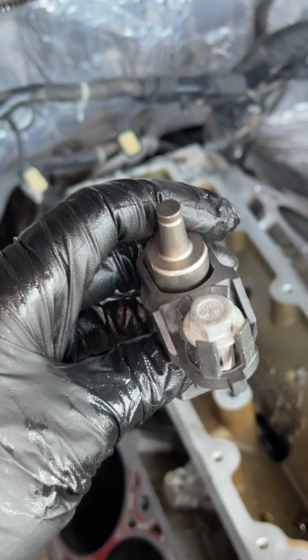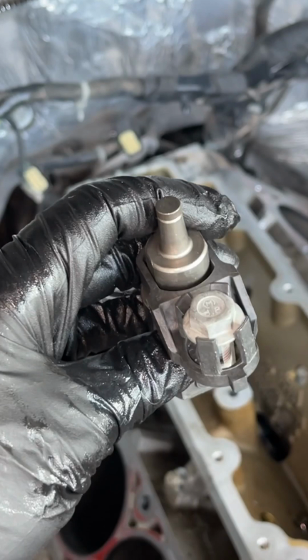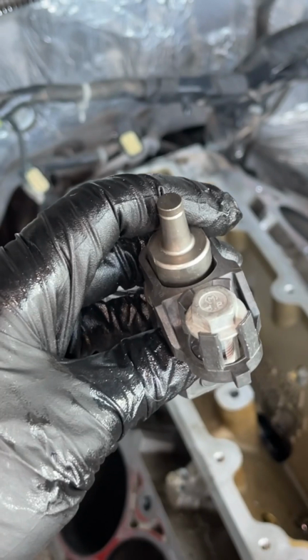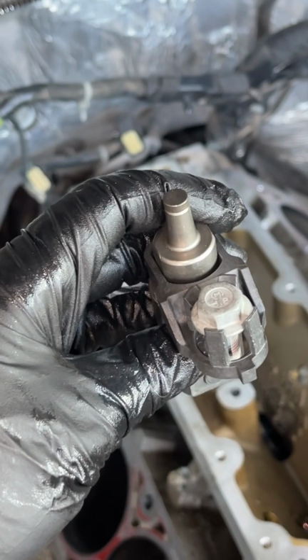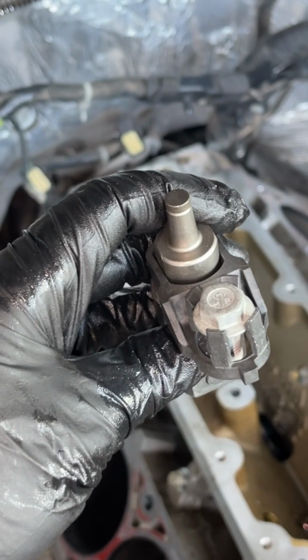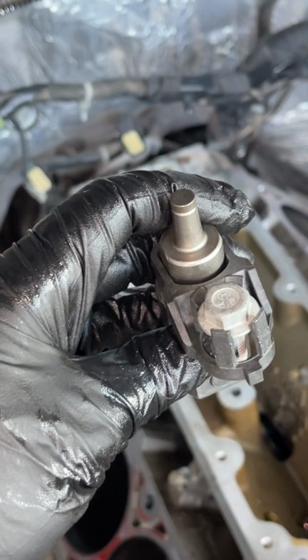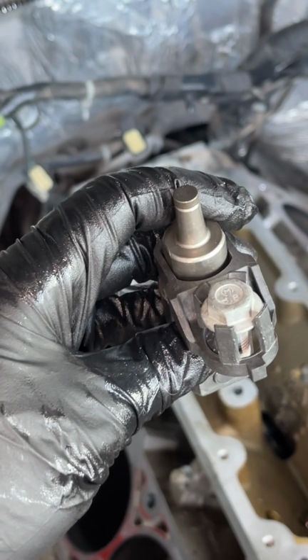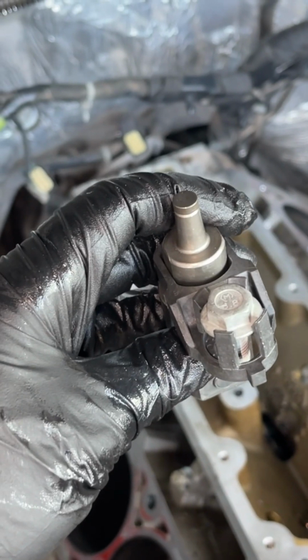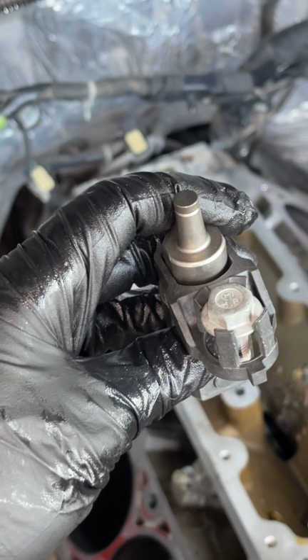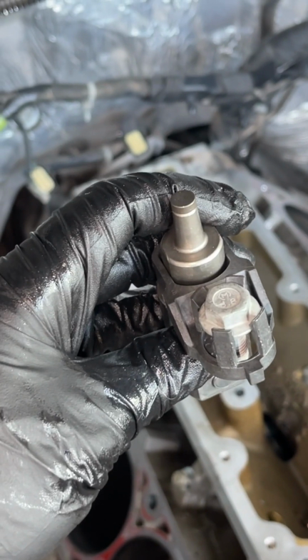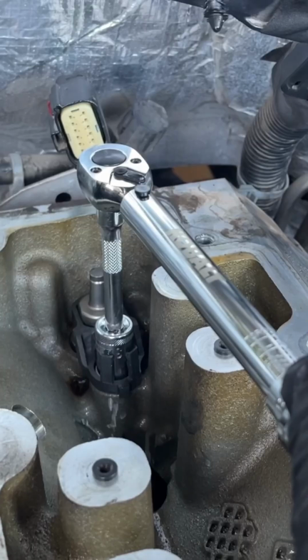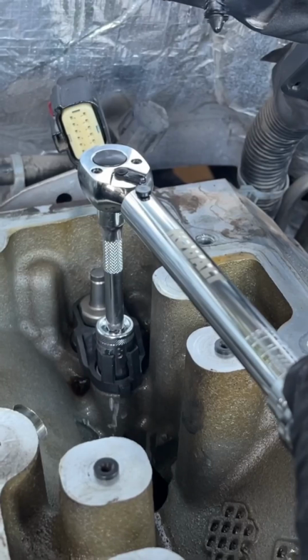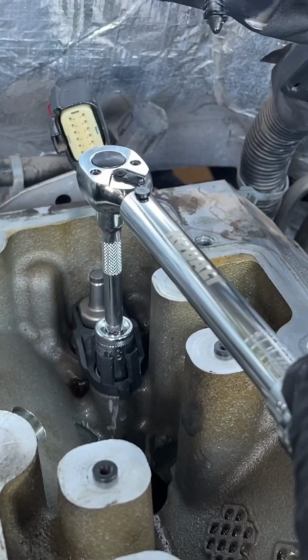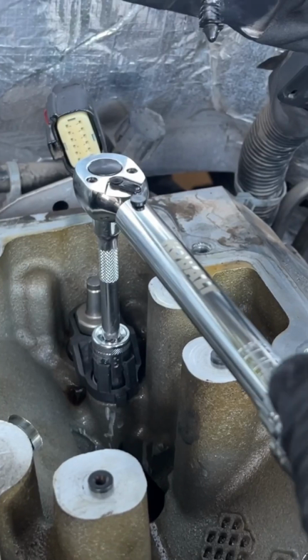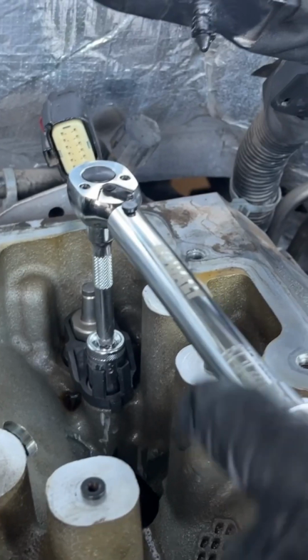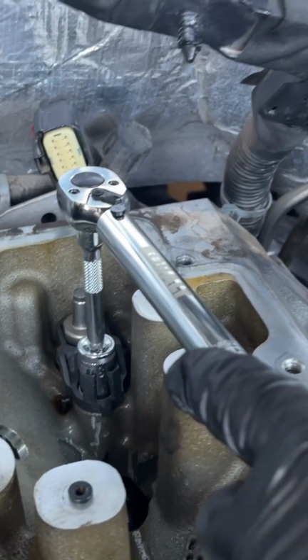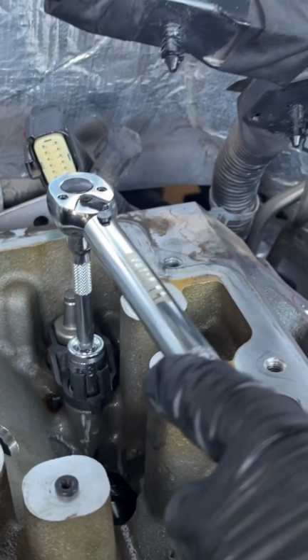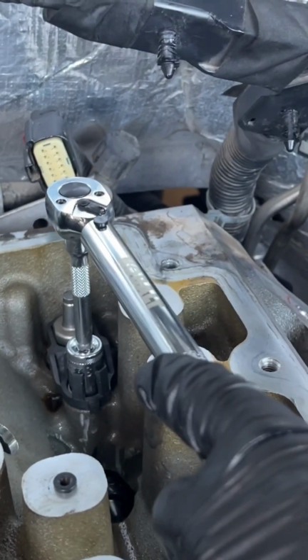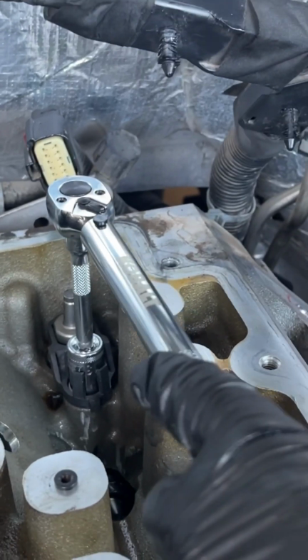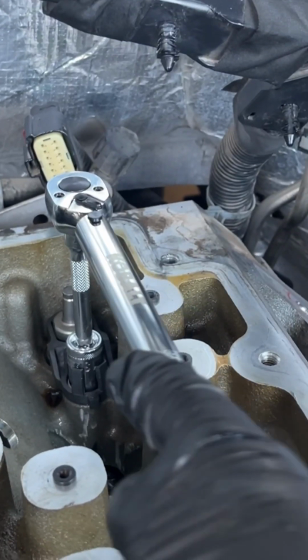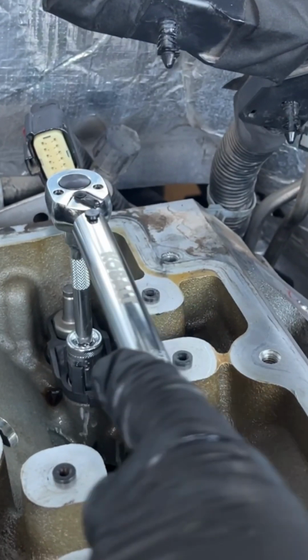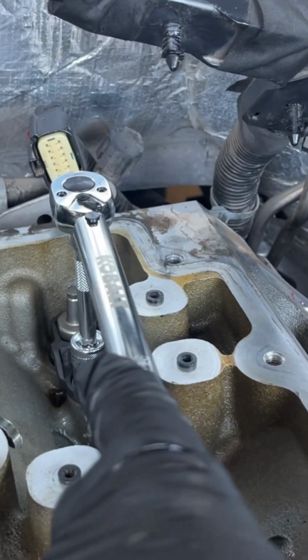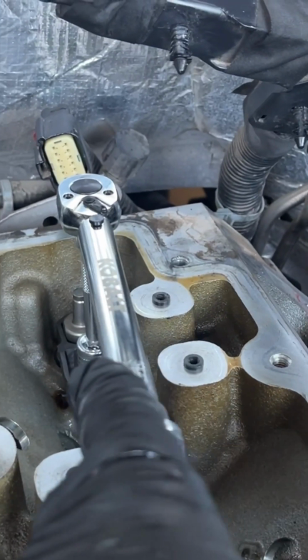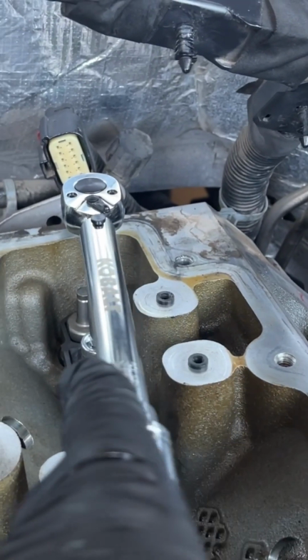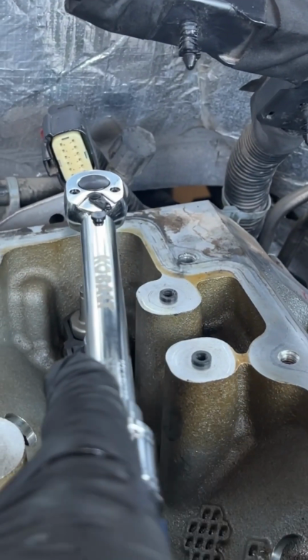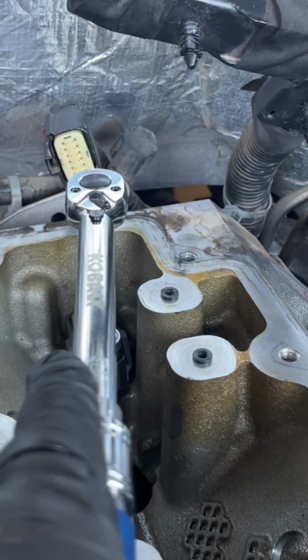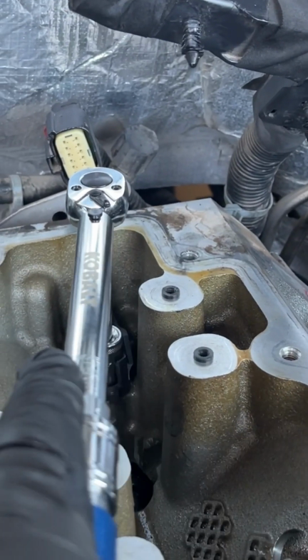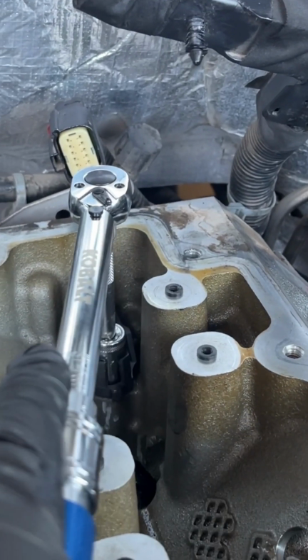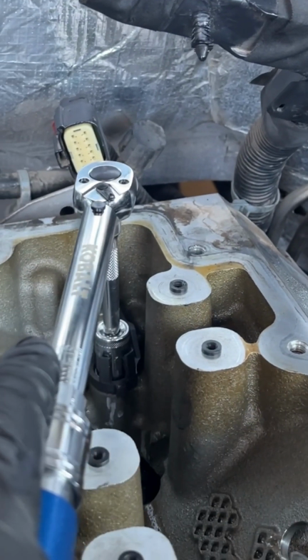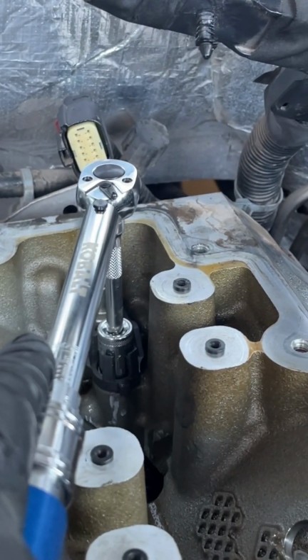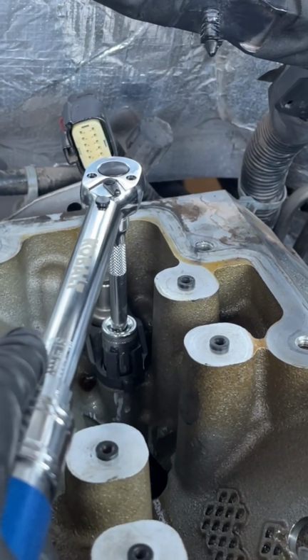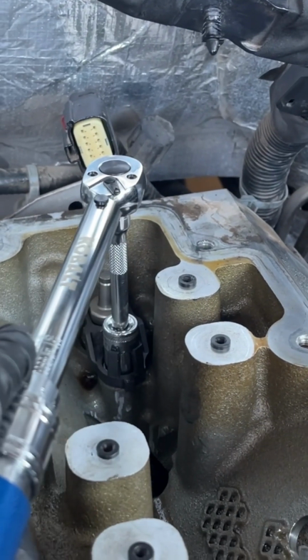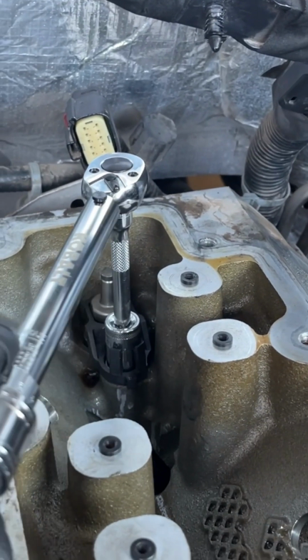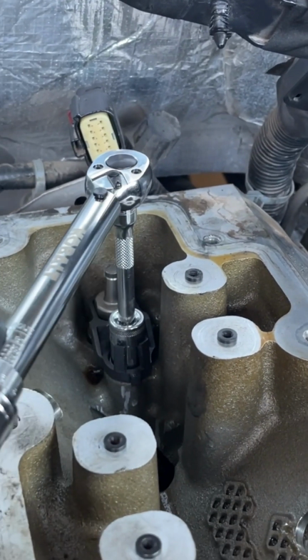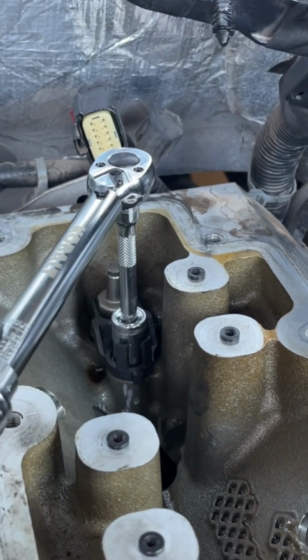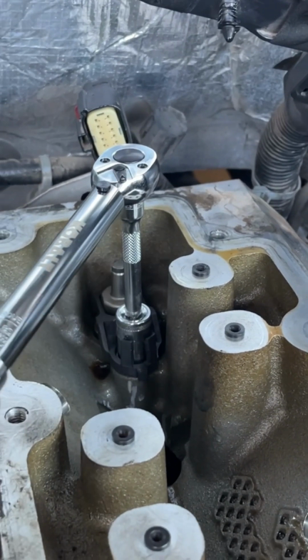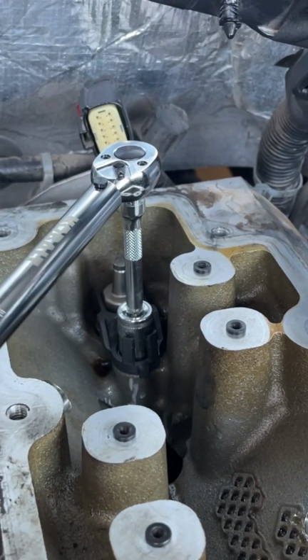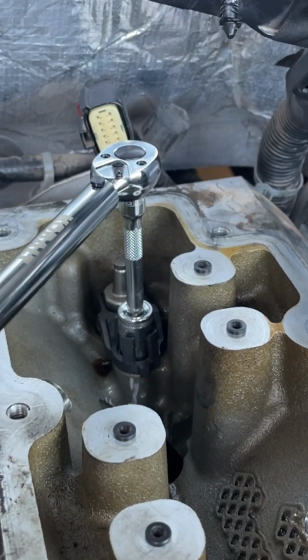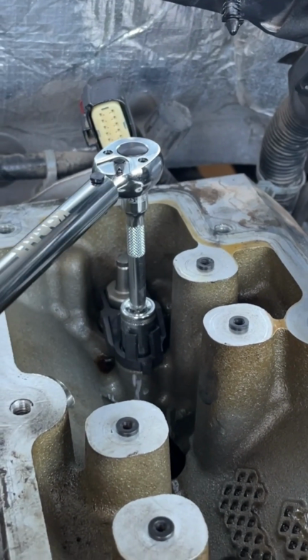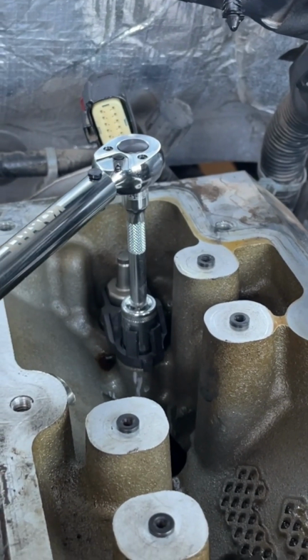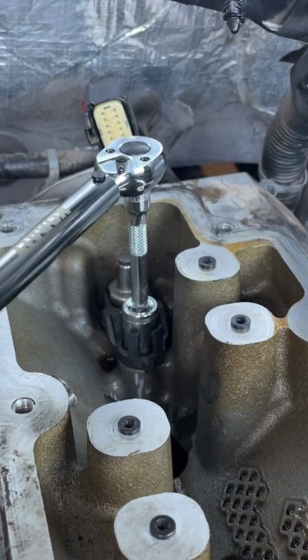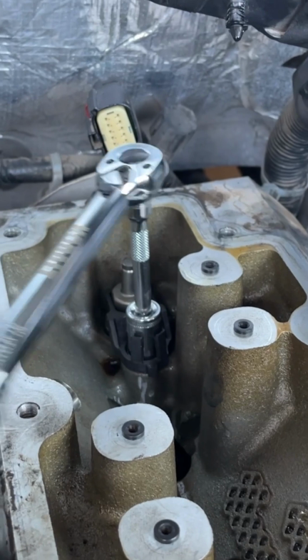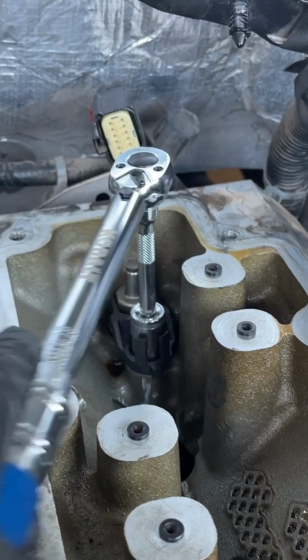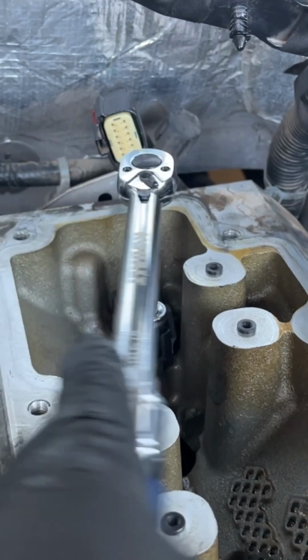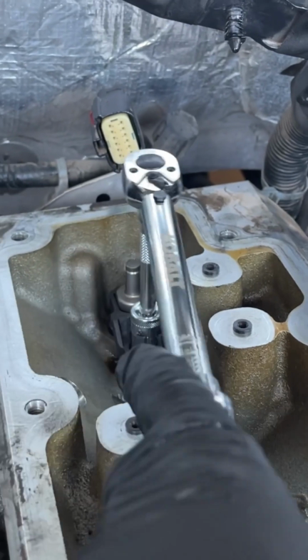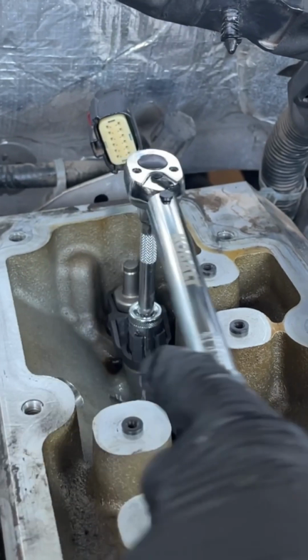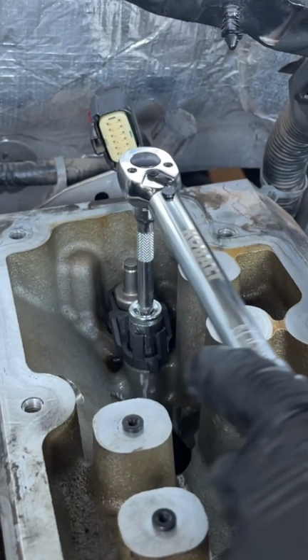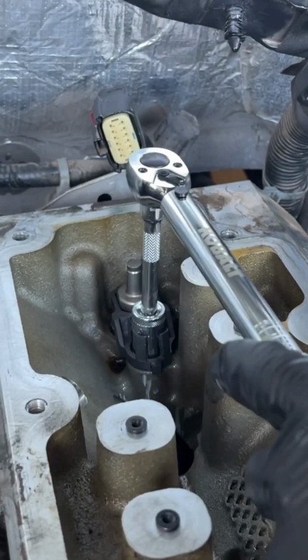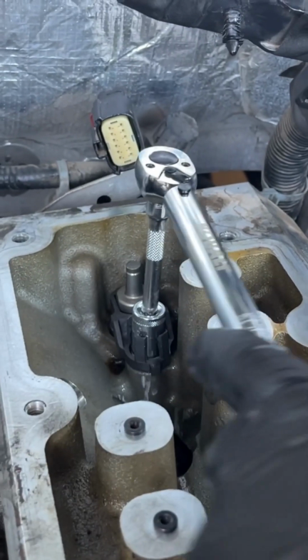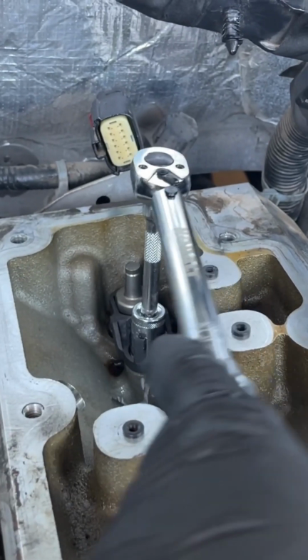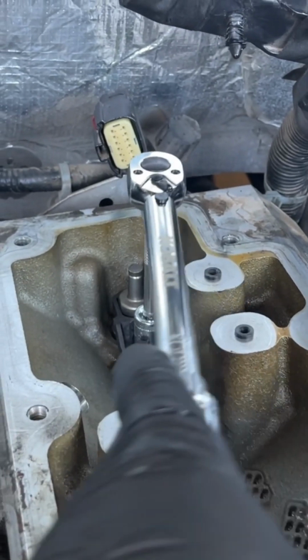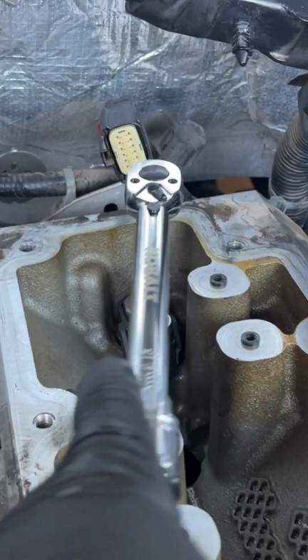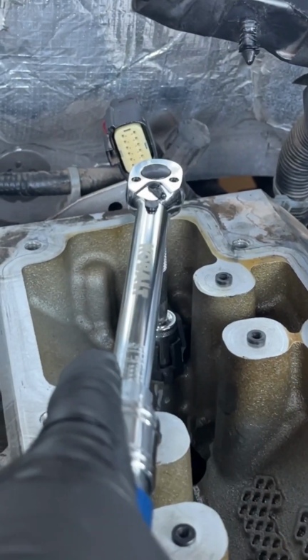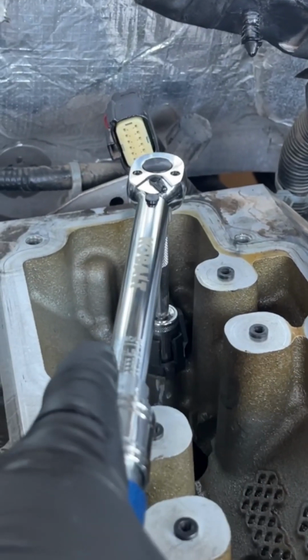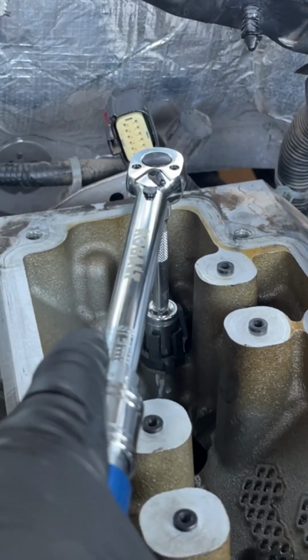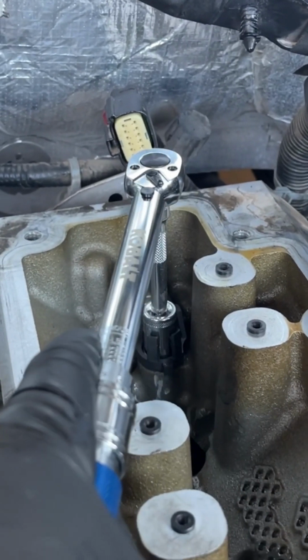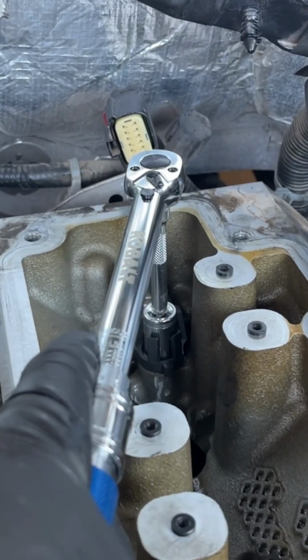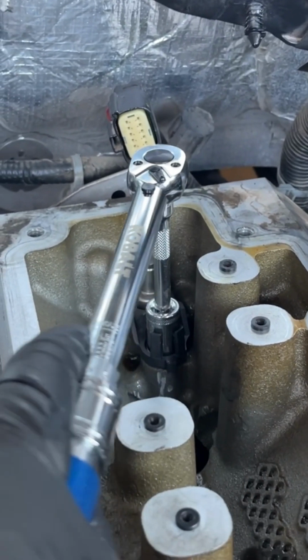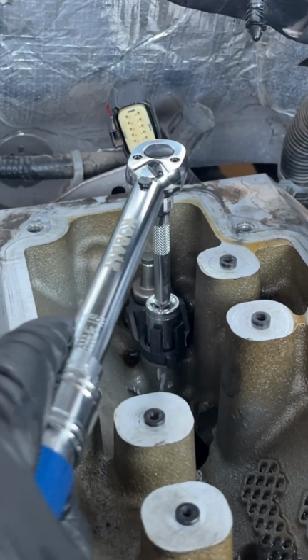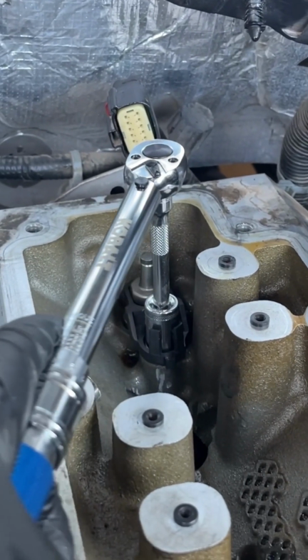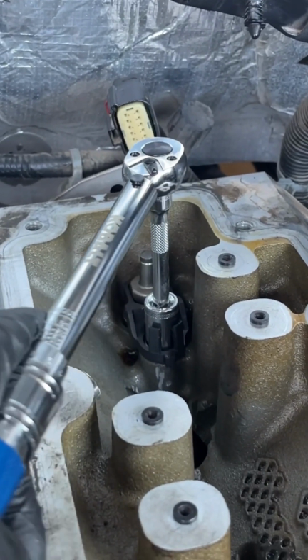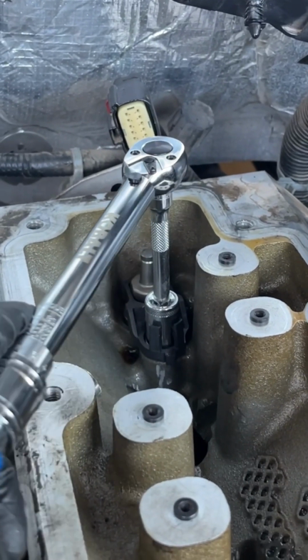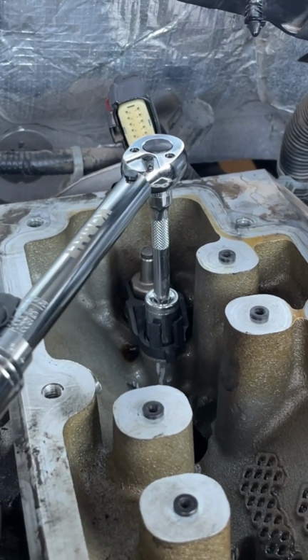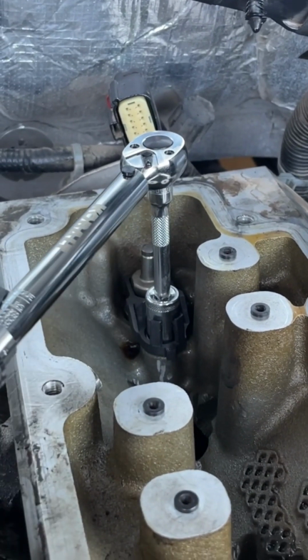When installing this, it's the same. You want to make sure that the camshaft lobe is down where there is no pressure on it as you tighten this down.